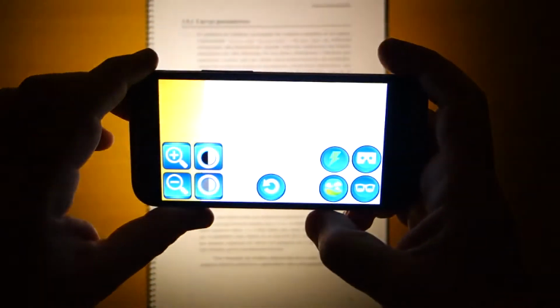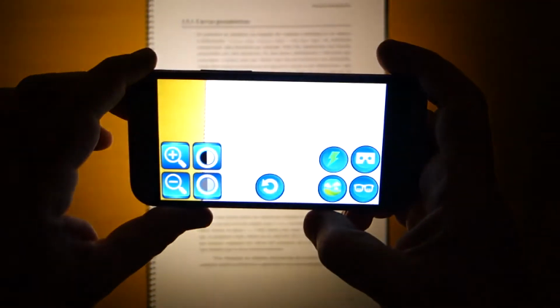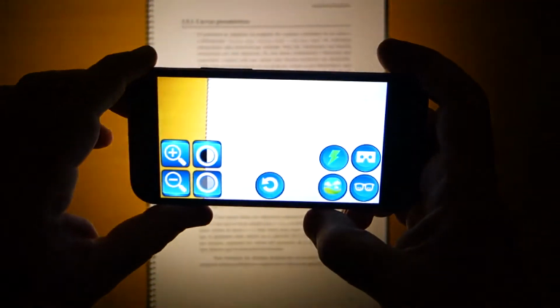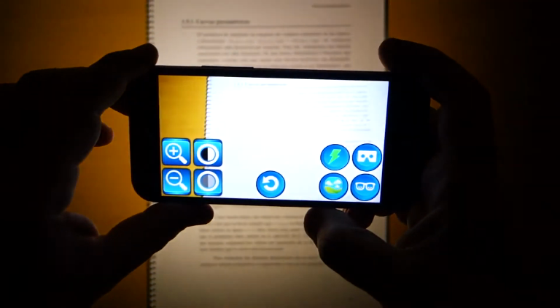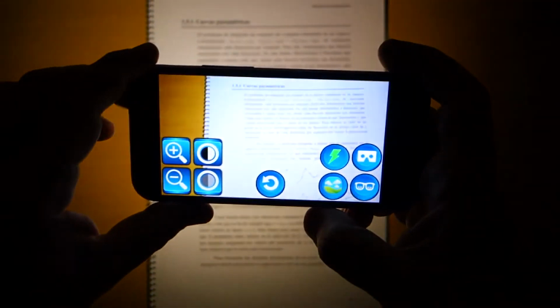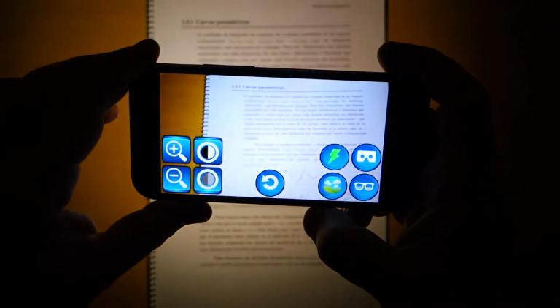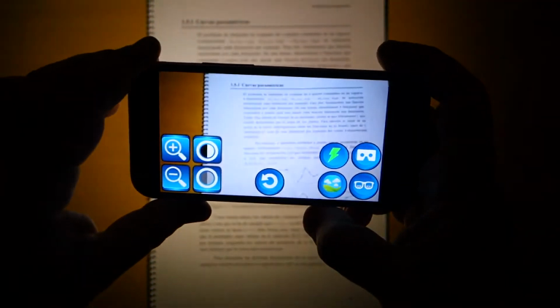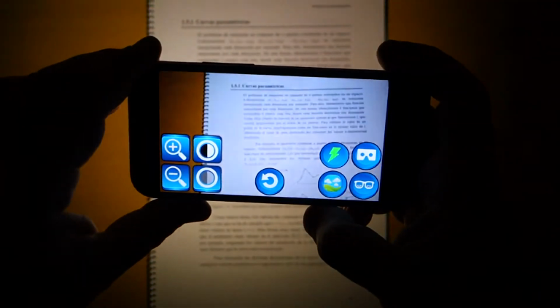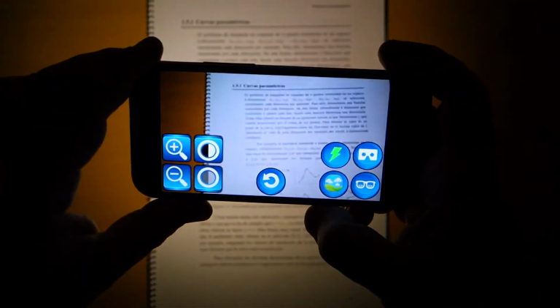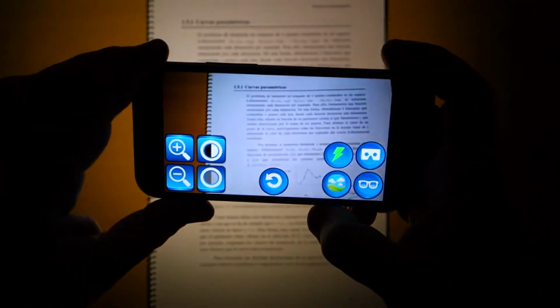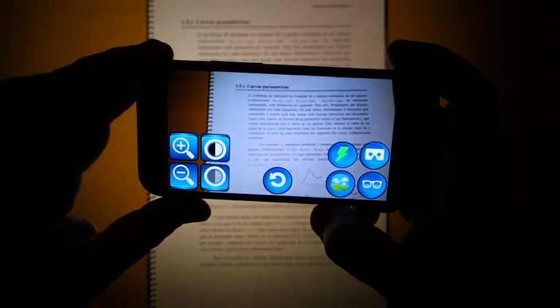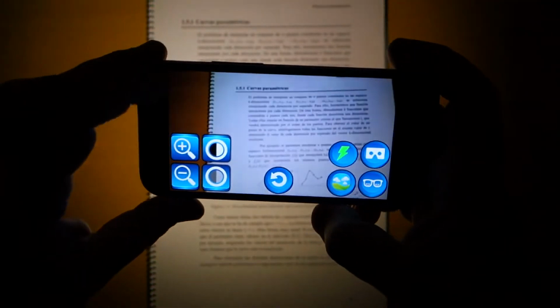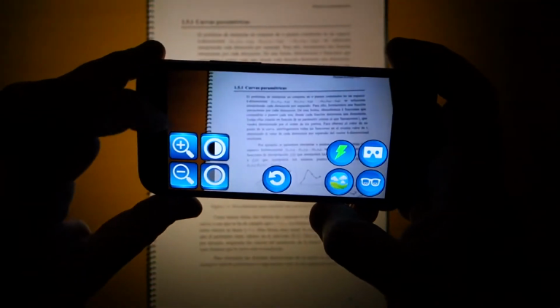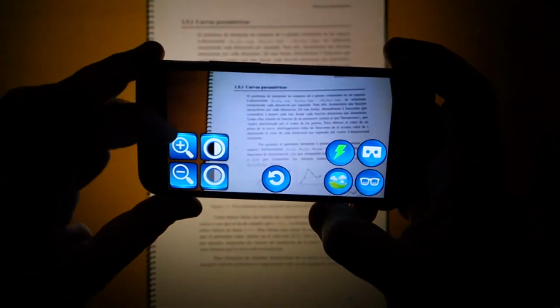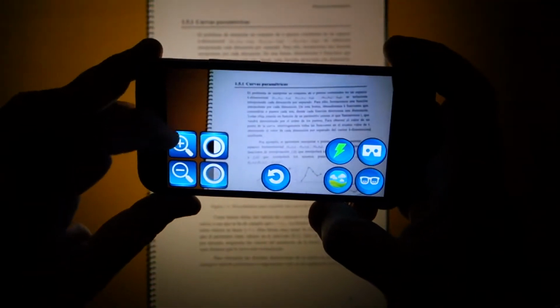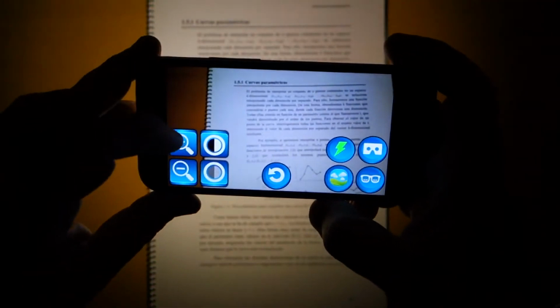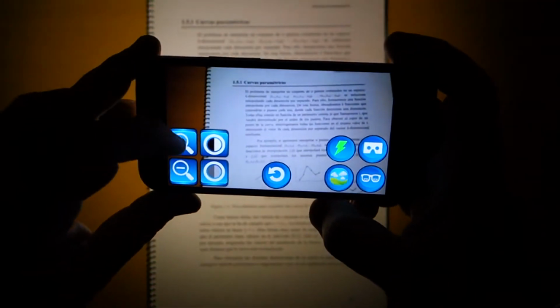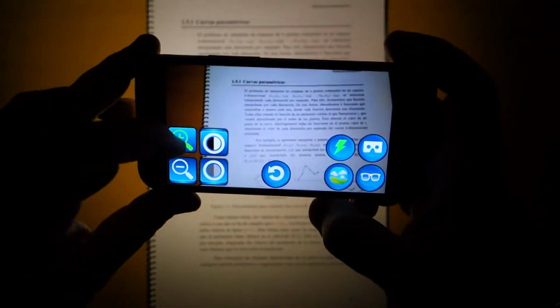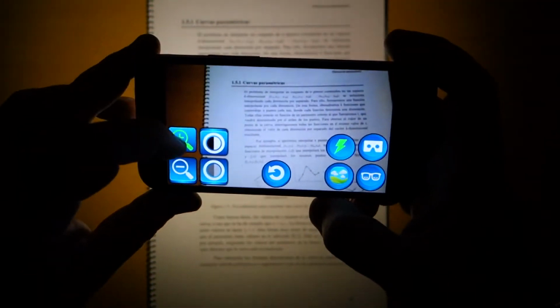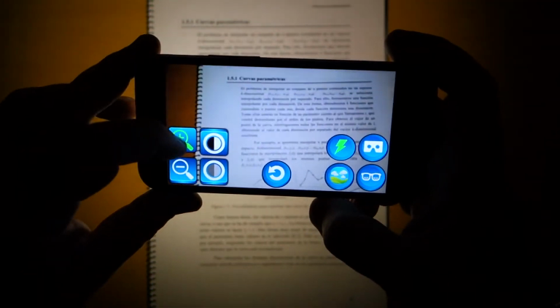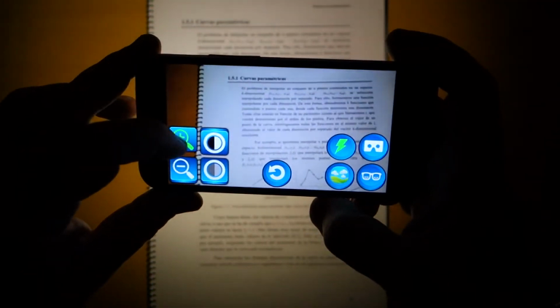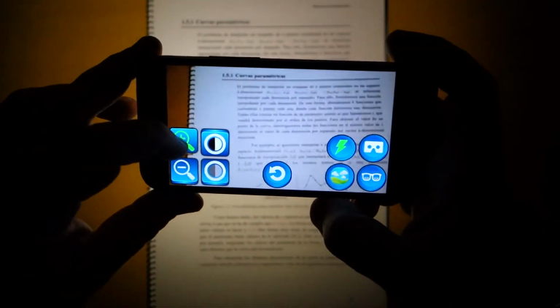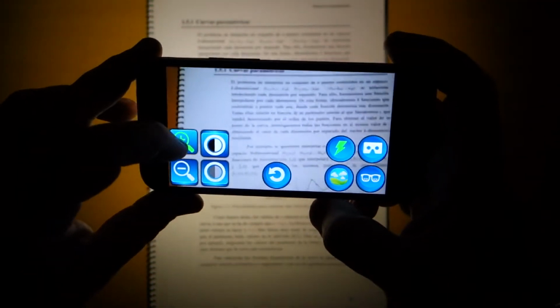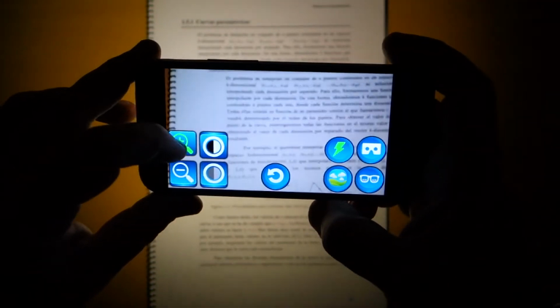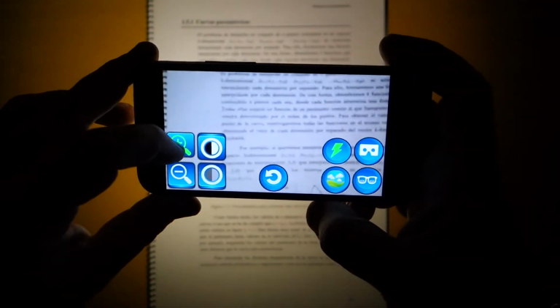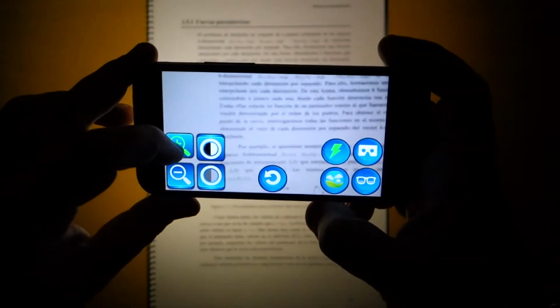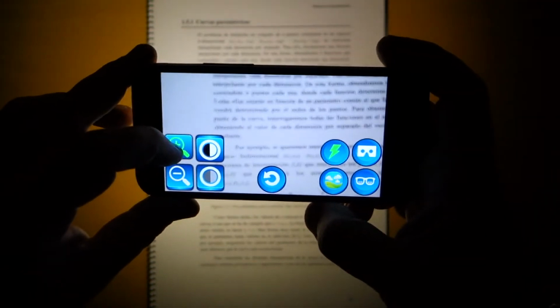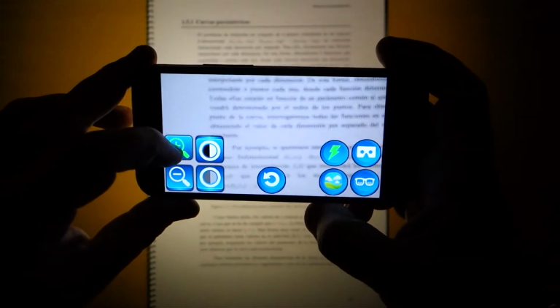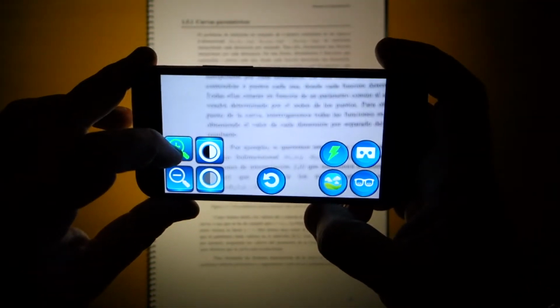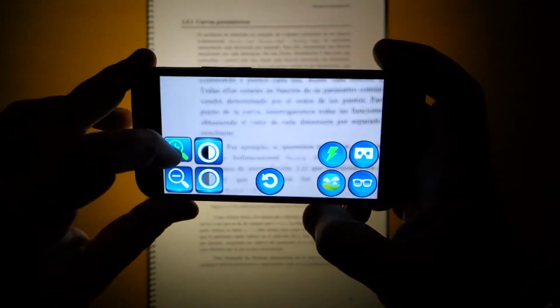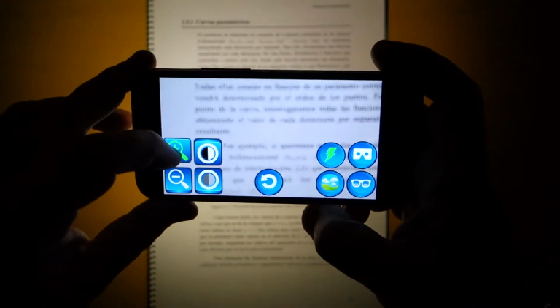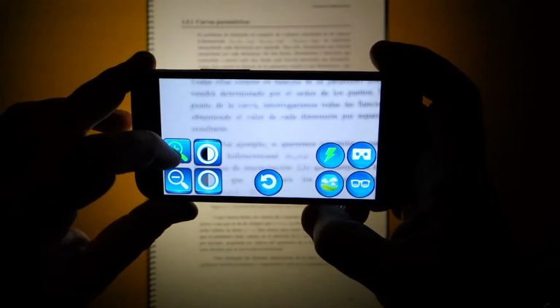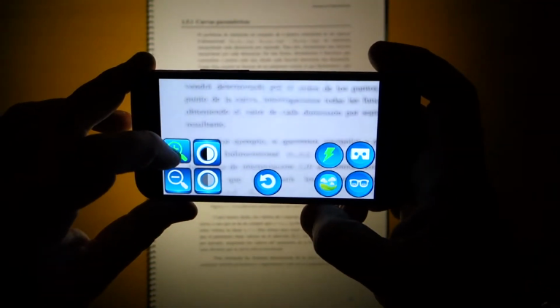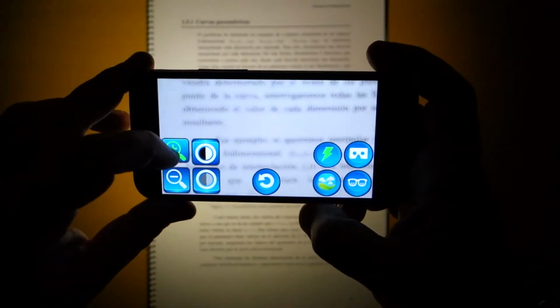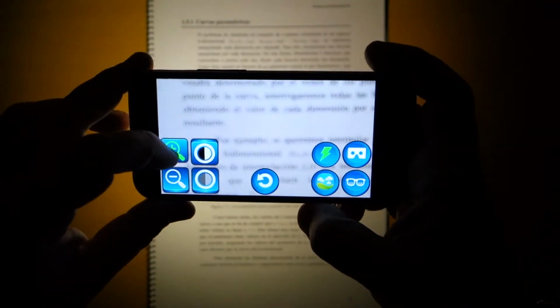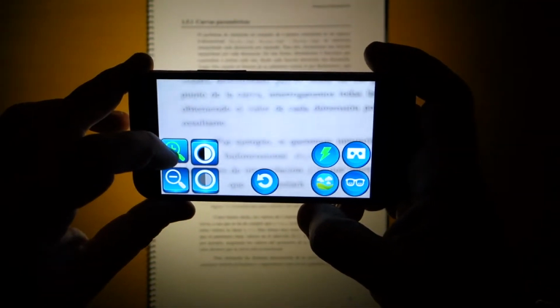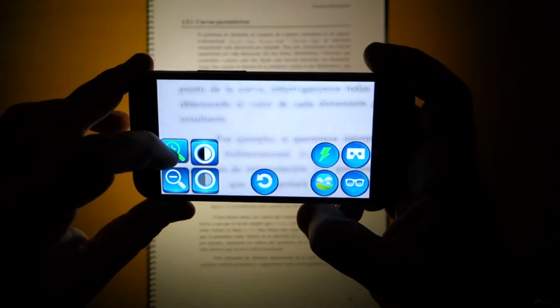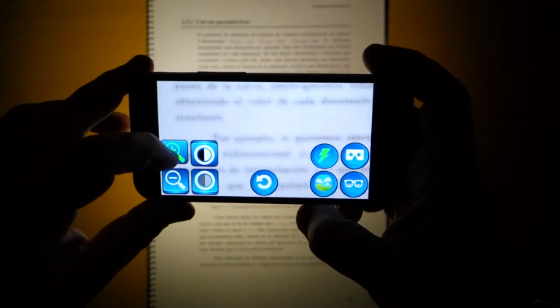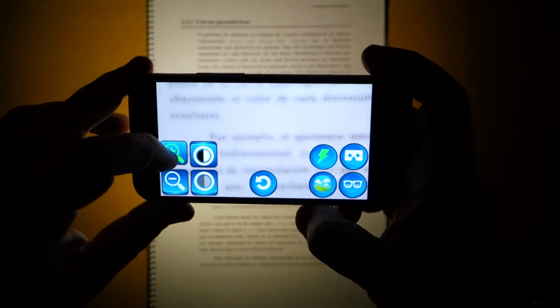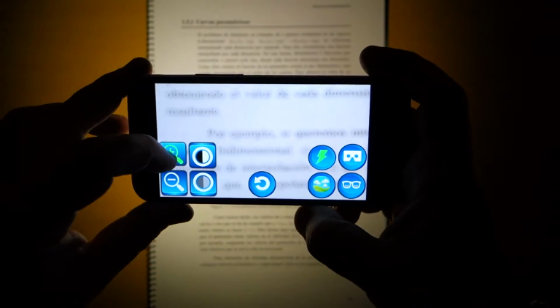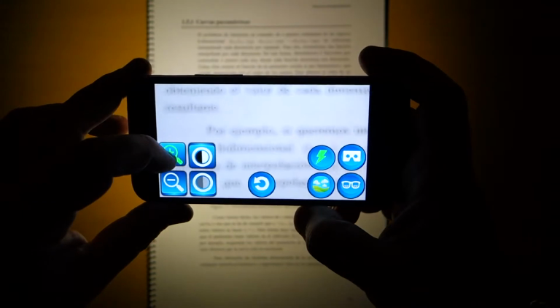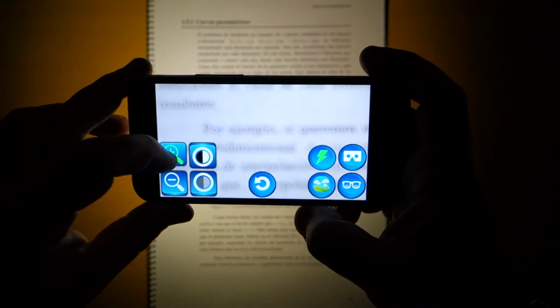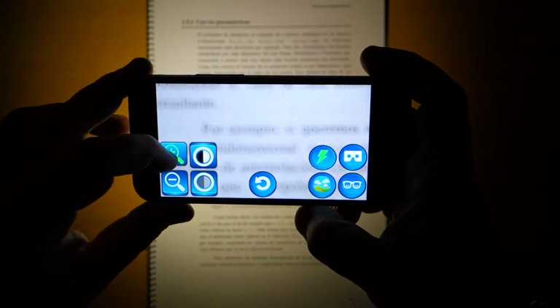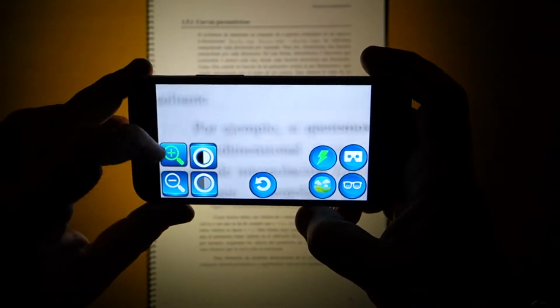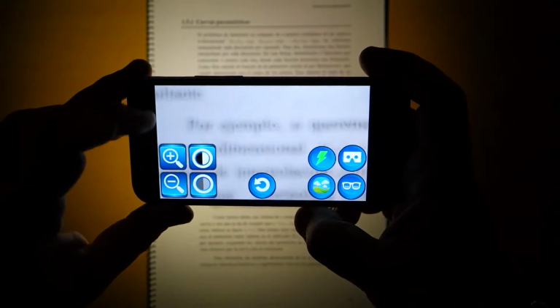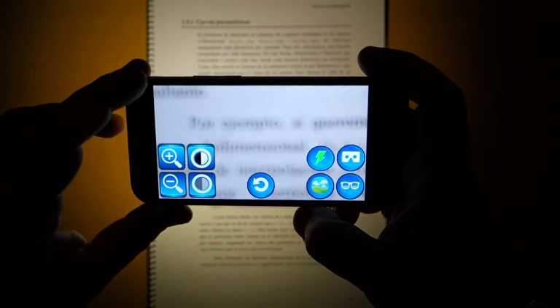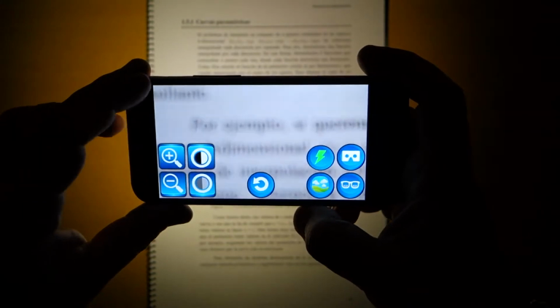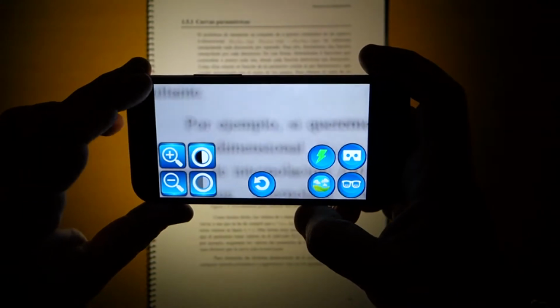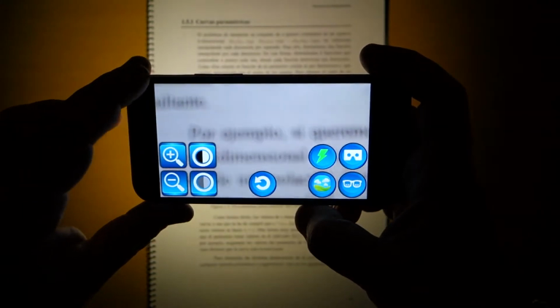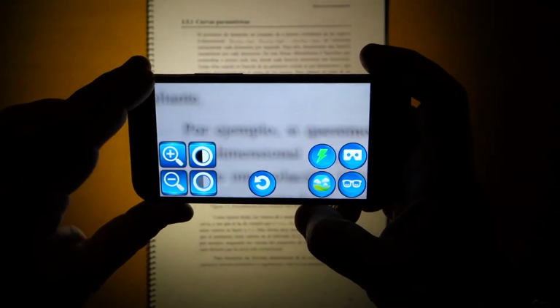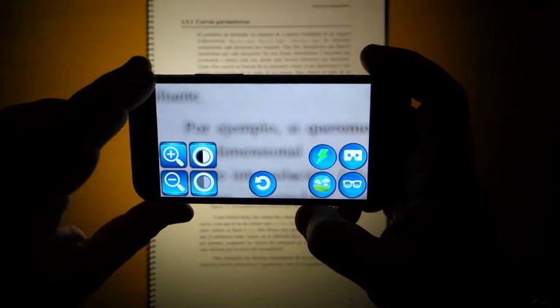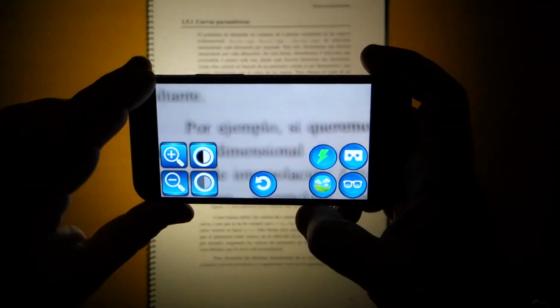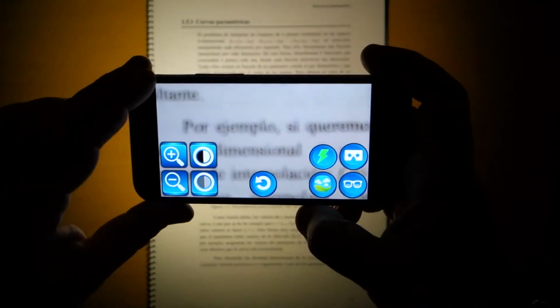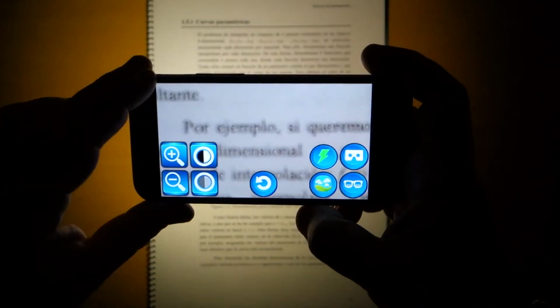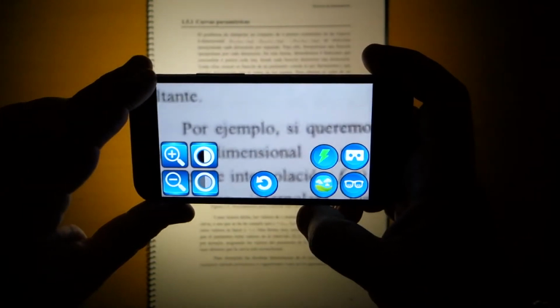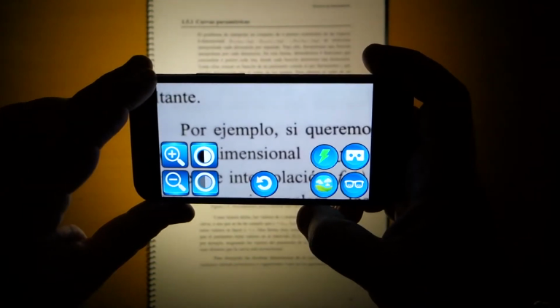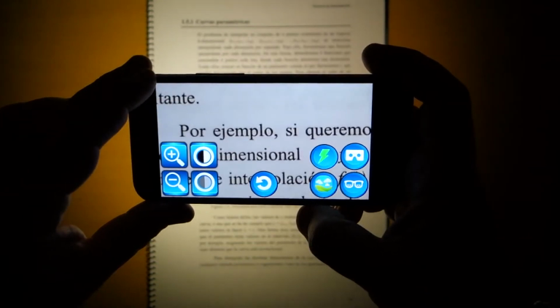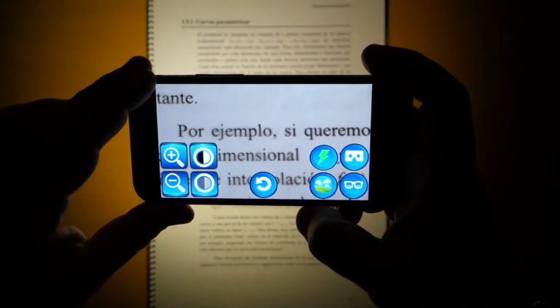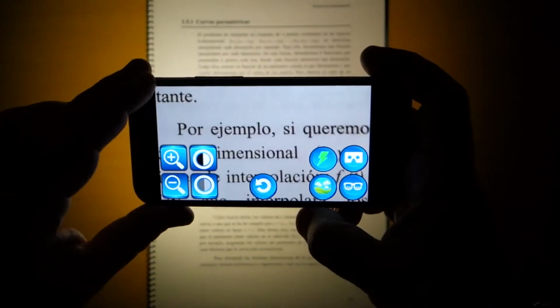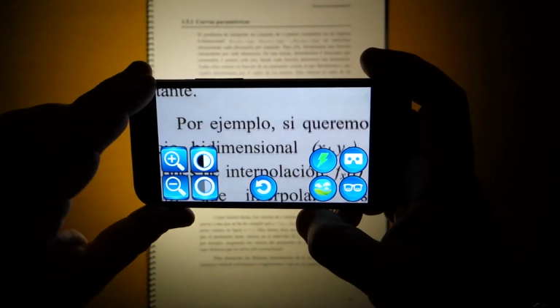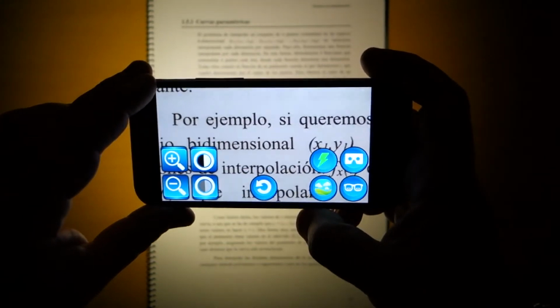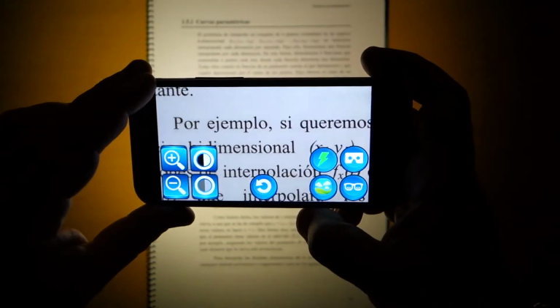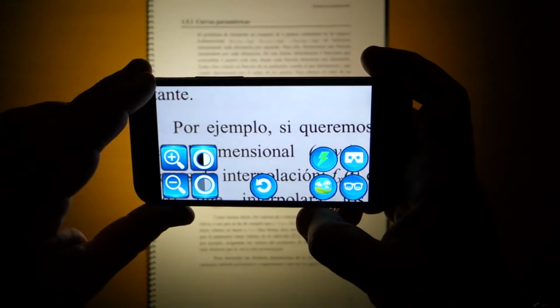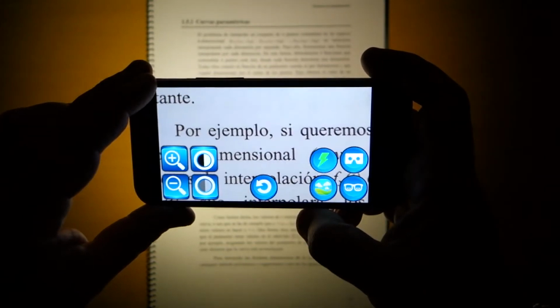You can also use SuperVision in dark environments by activating the flash of your smartphone.